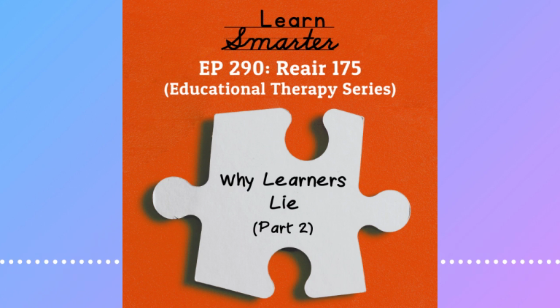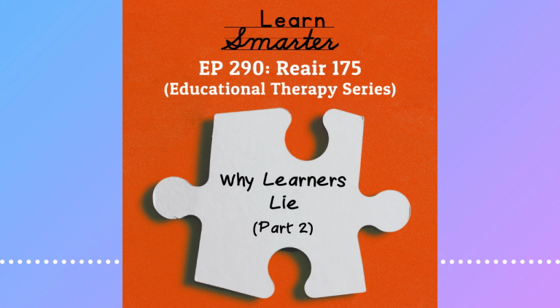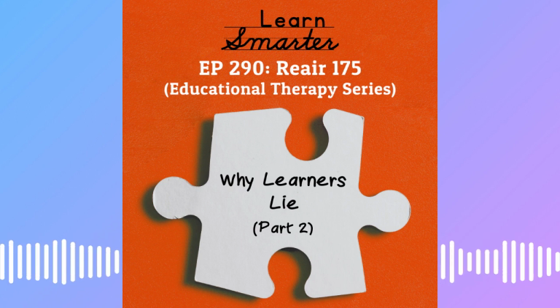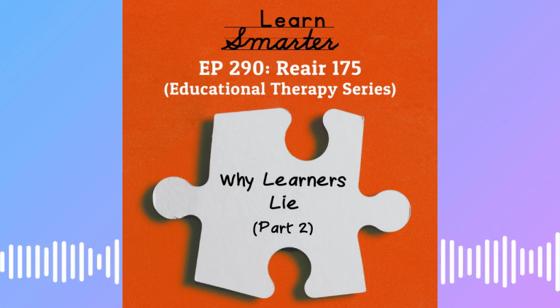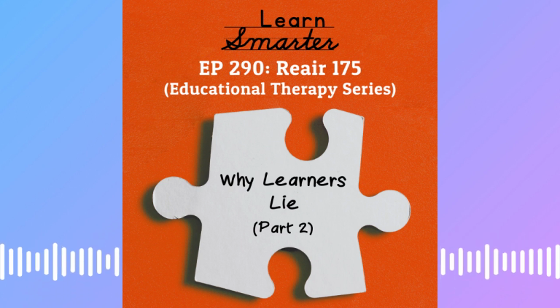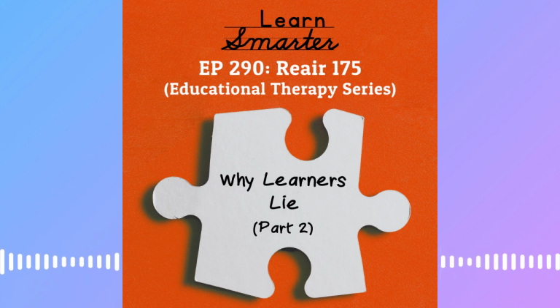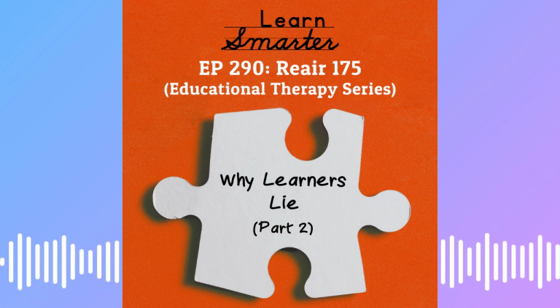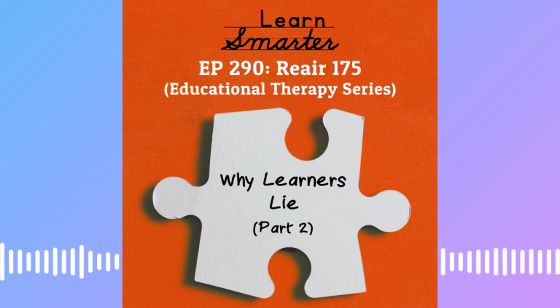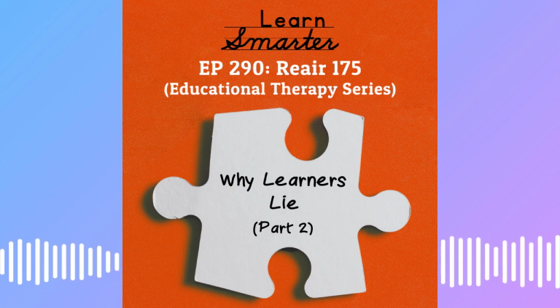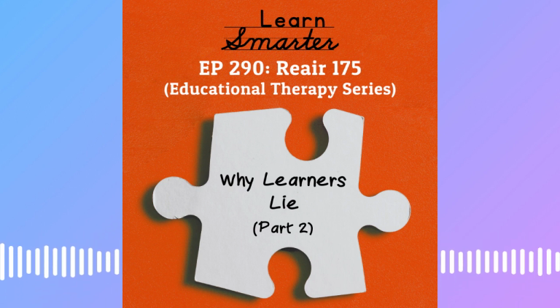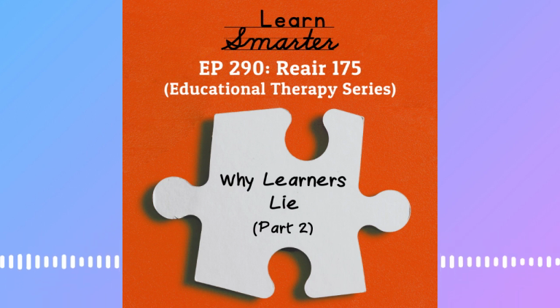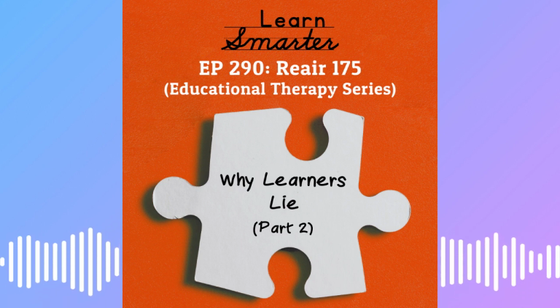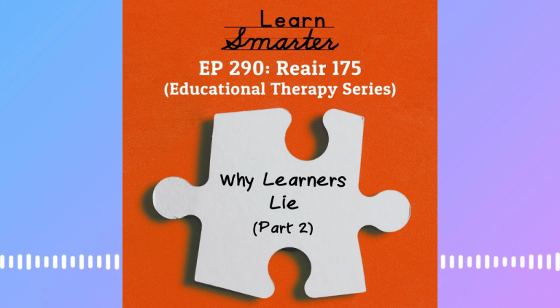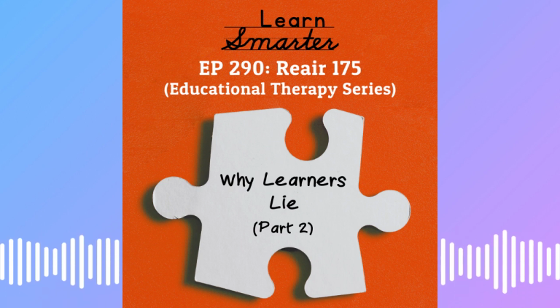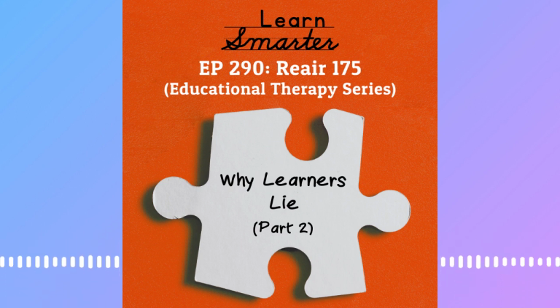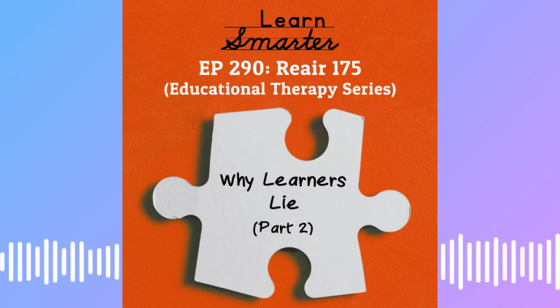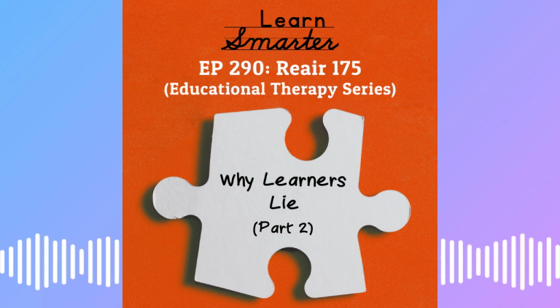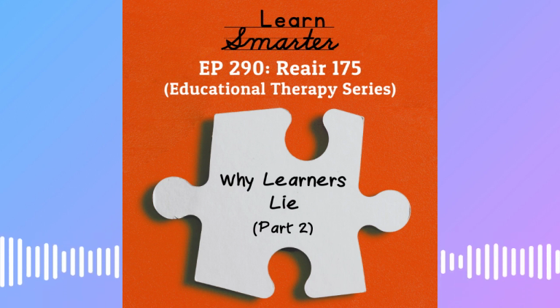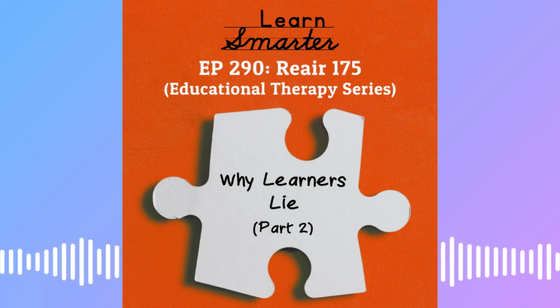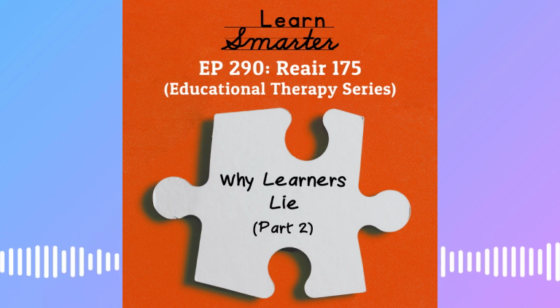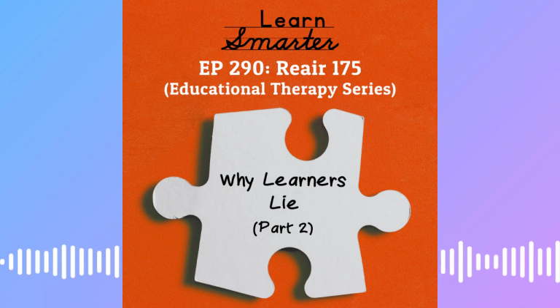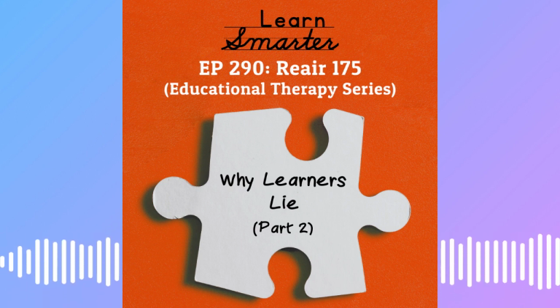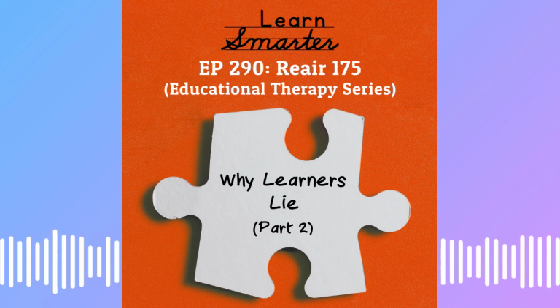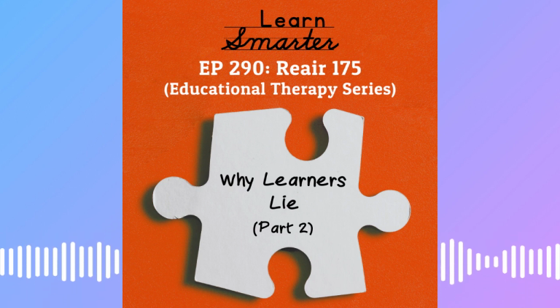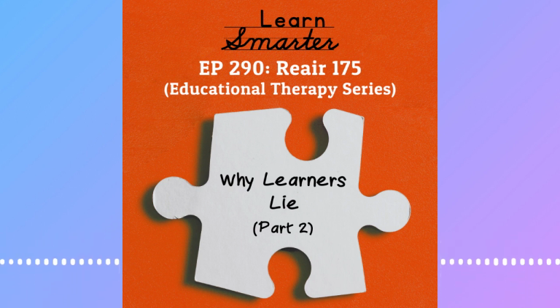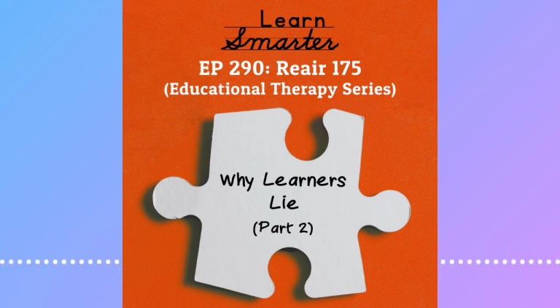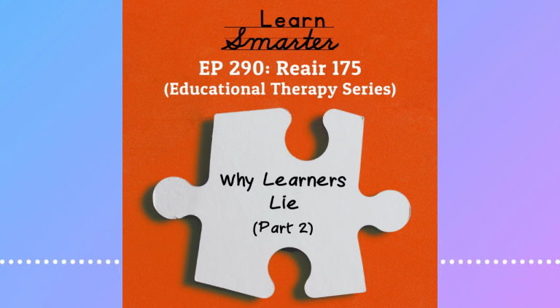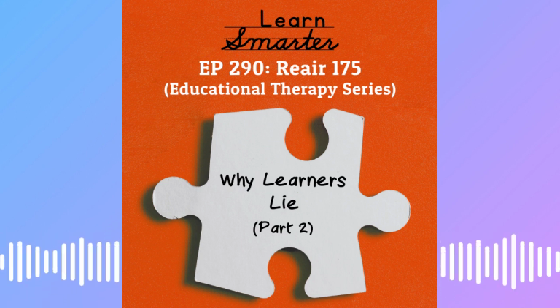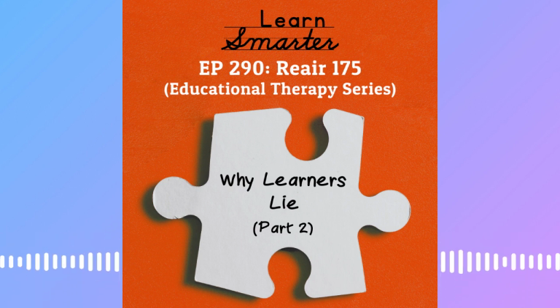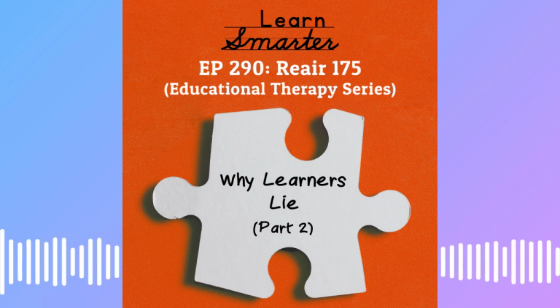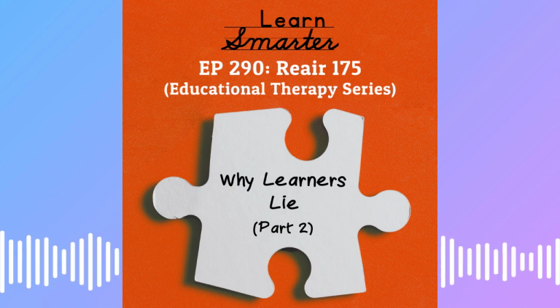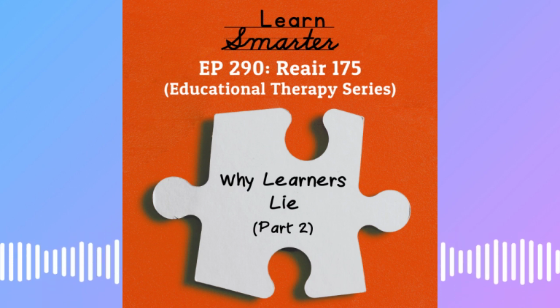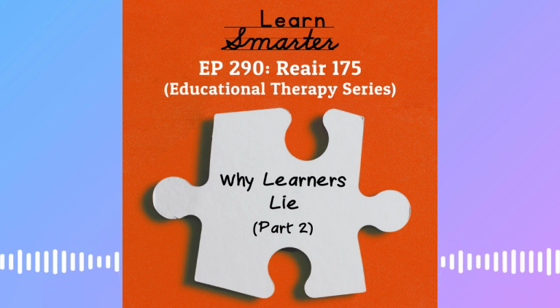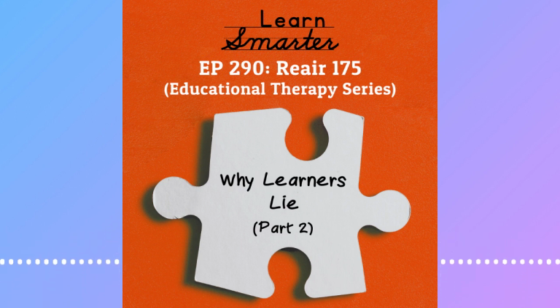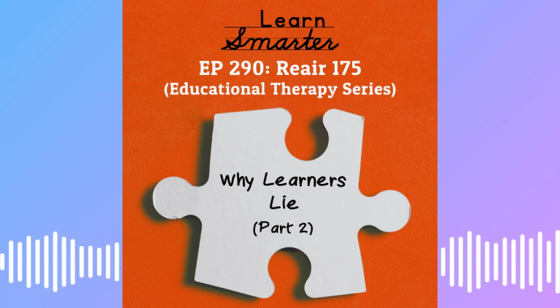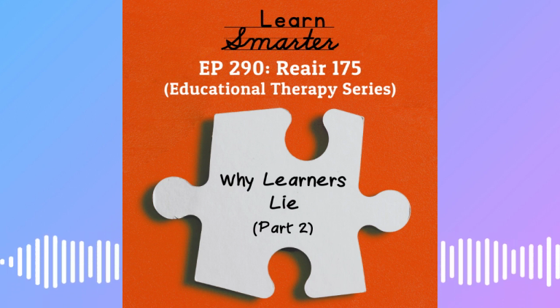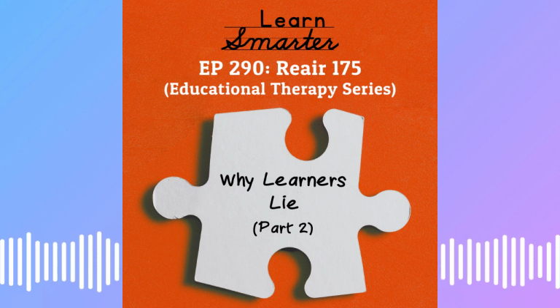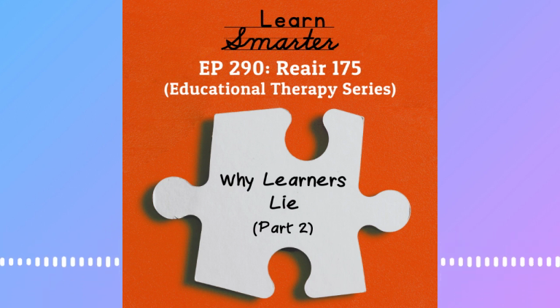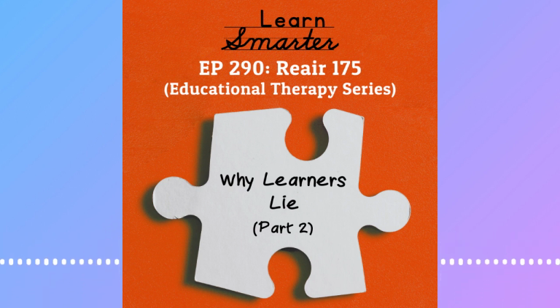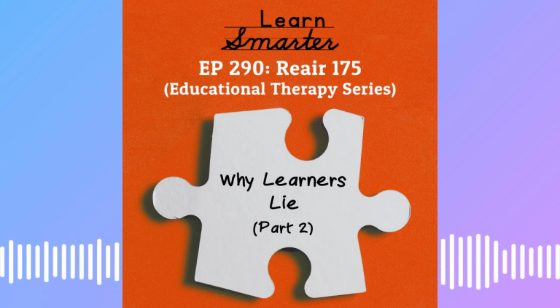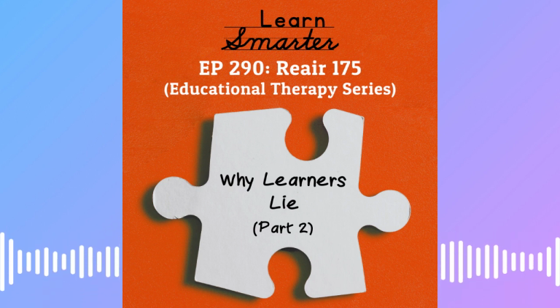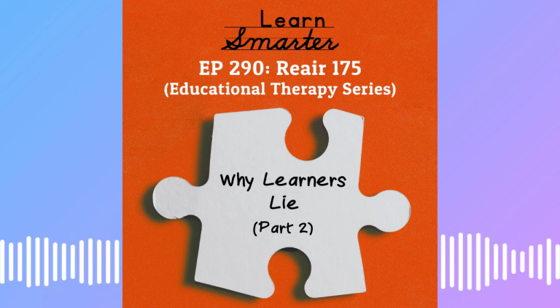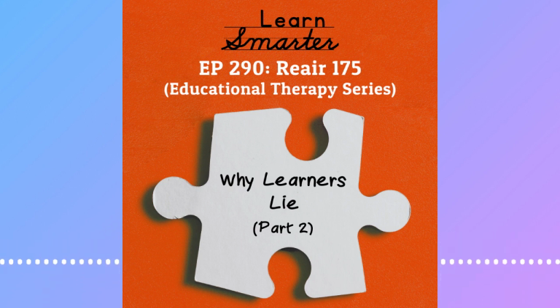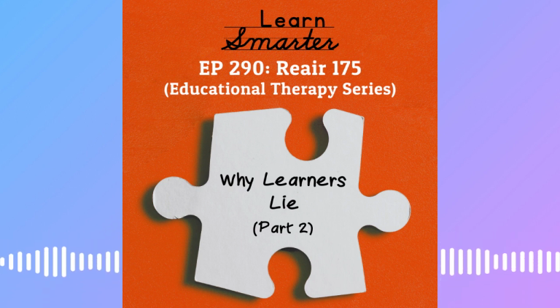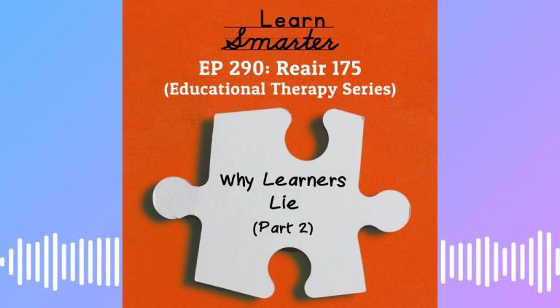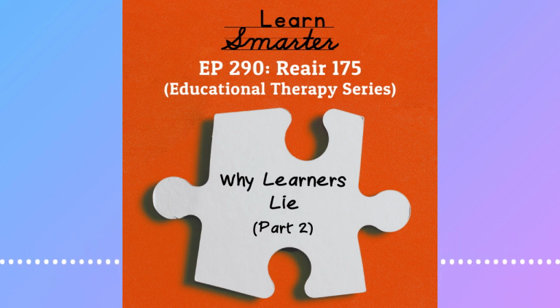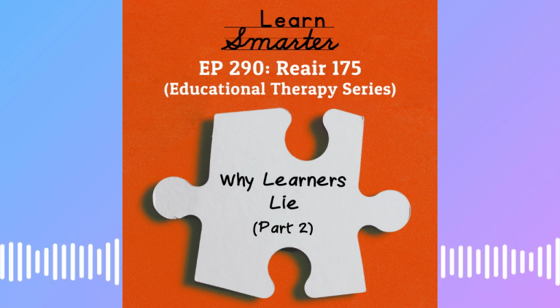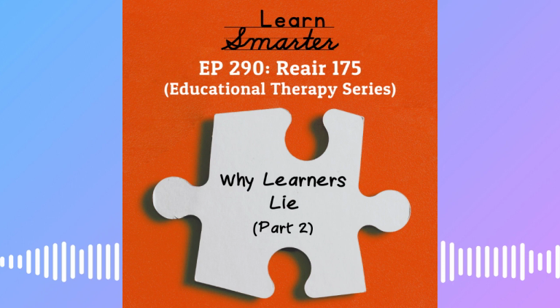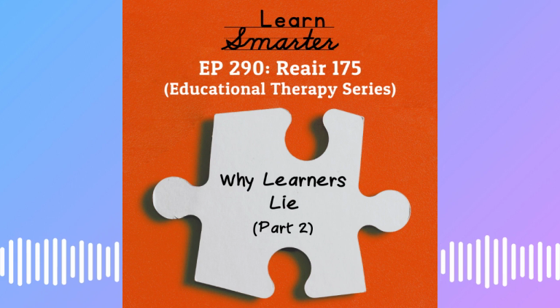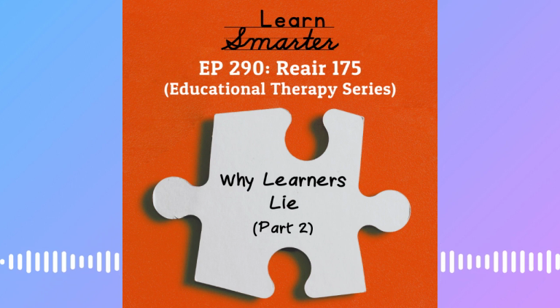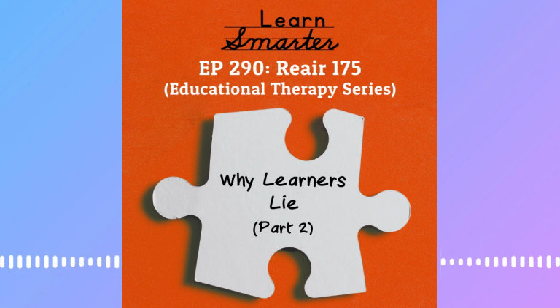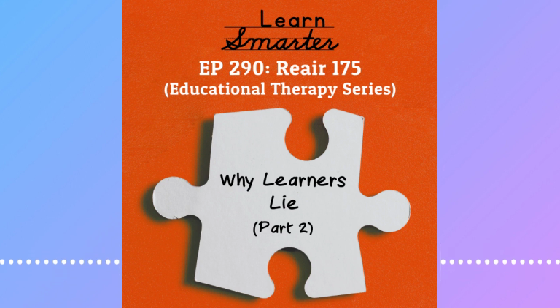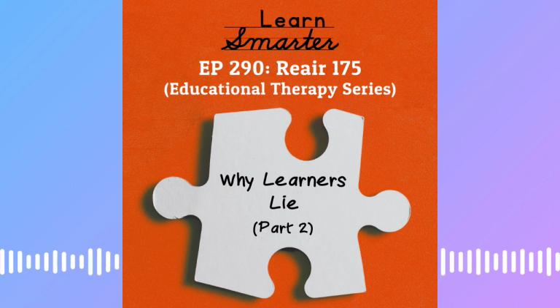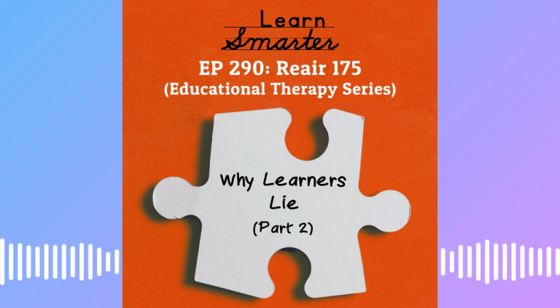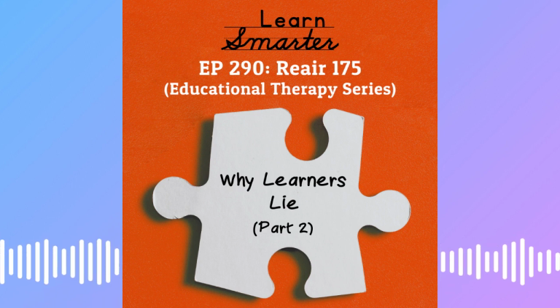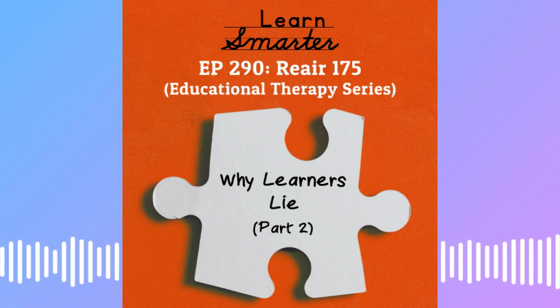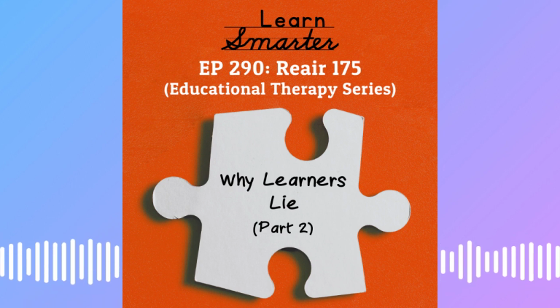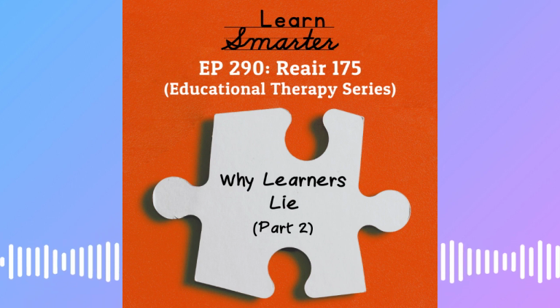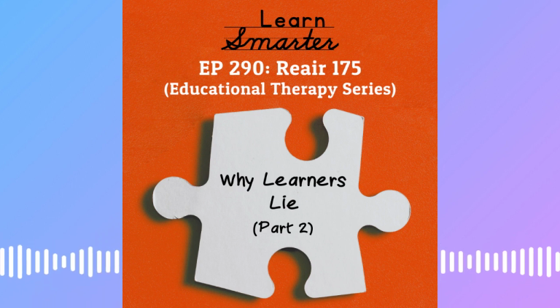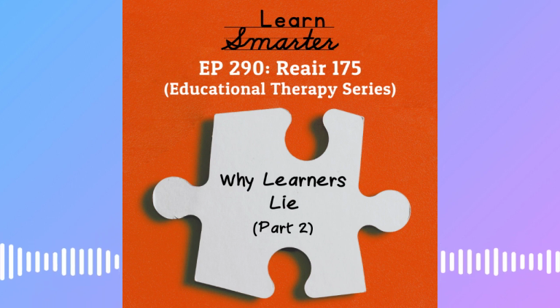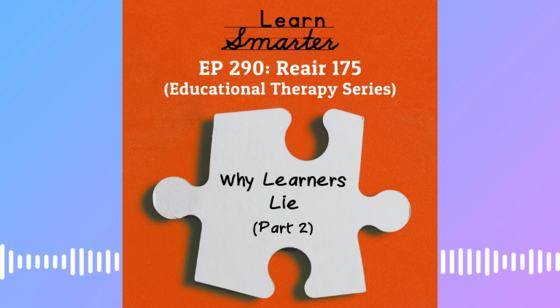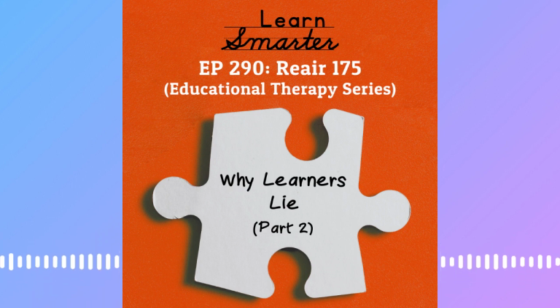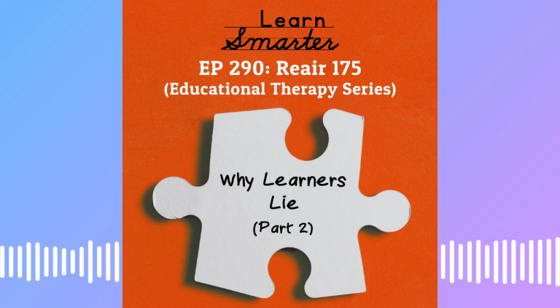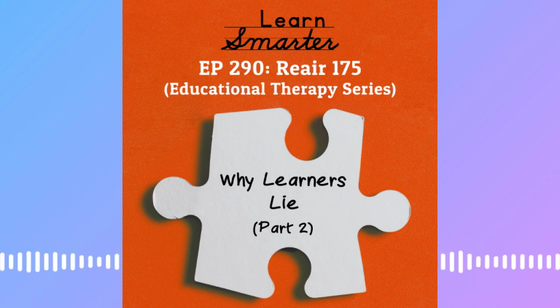Smarties, last week we talked about why learners lie. Today, we're going to talk about what to do if your learner is lying.